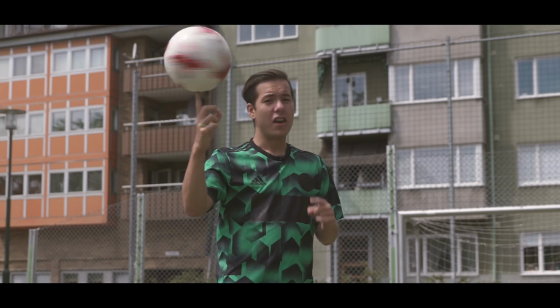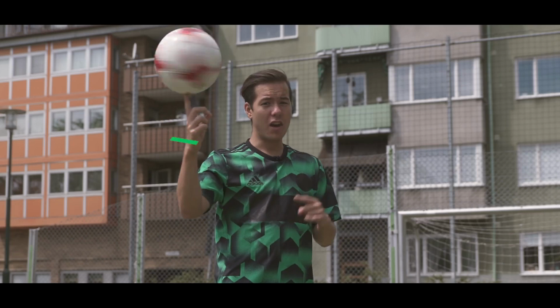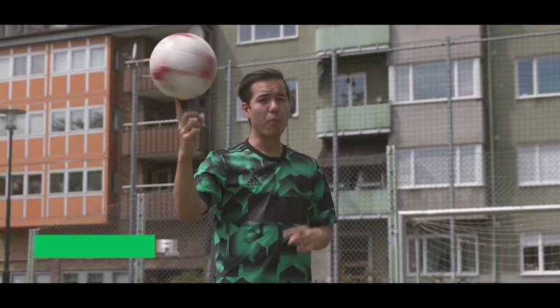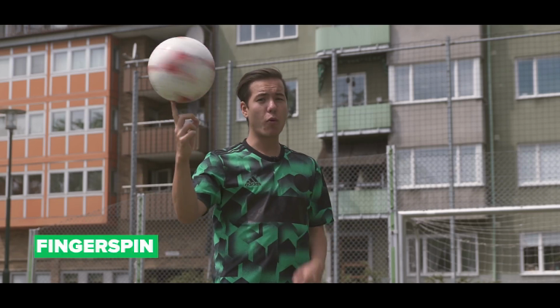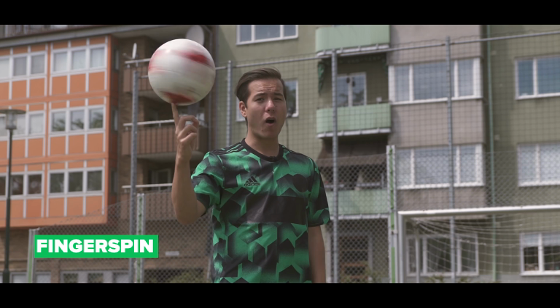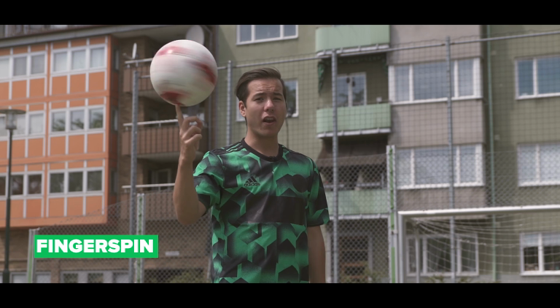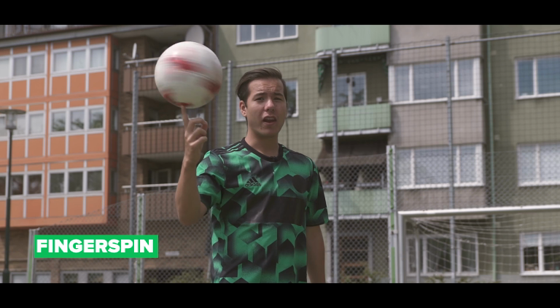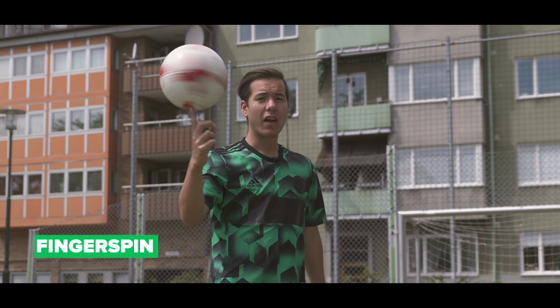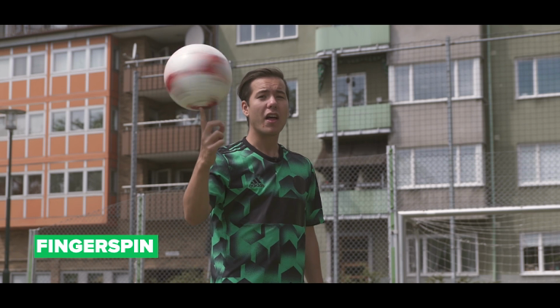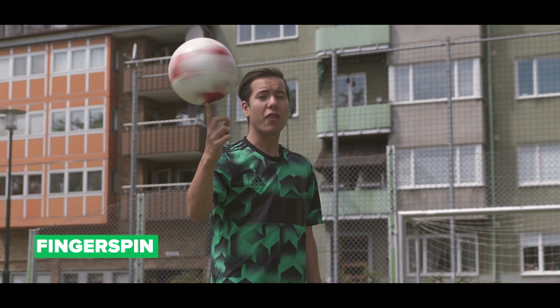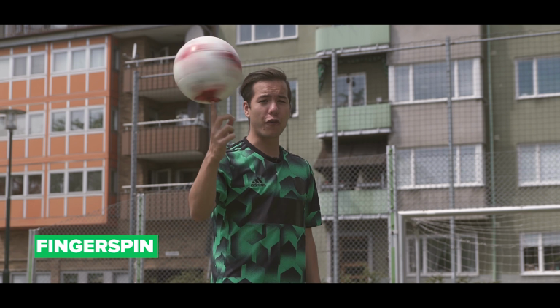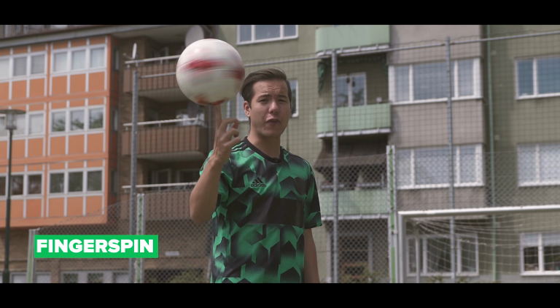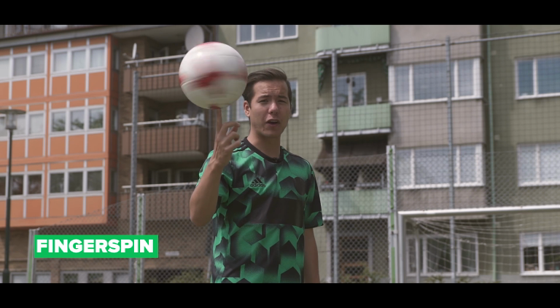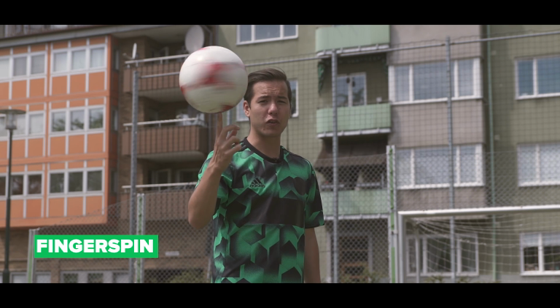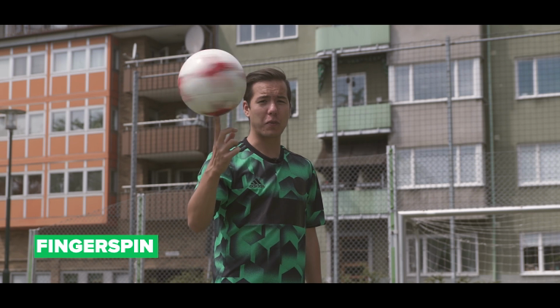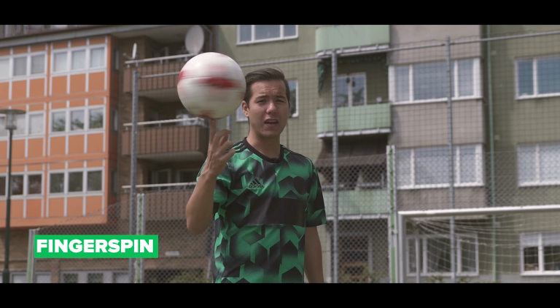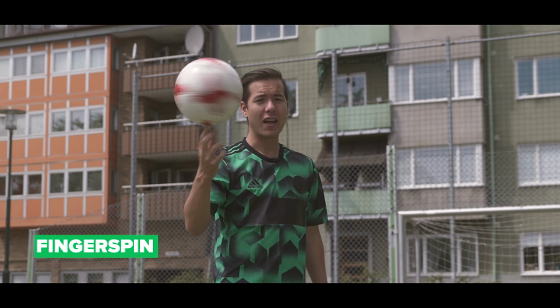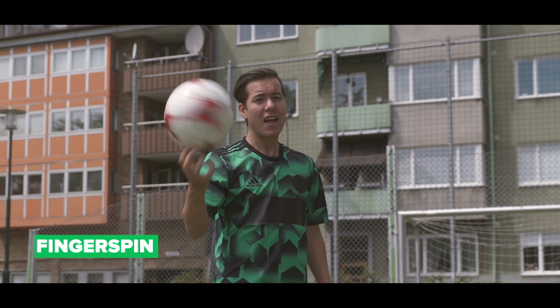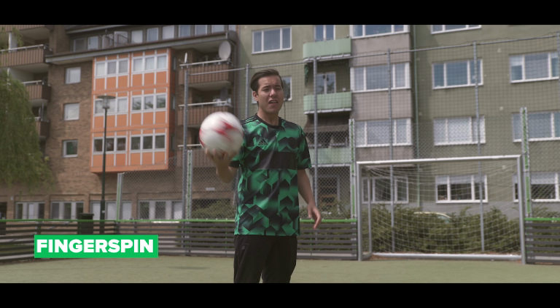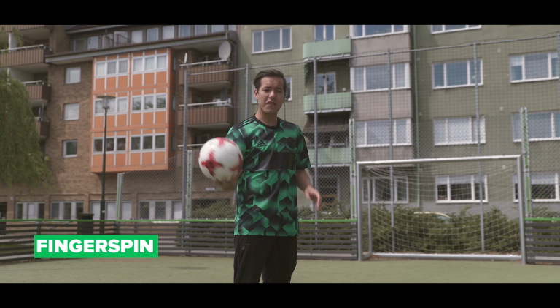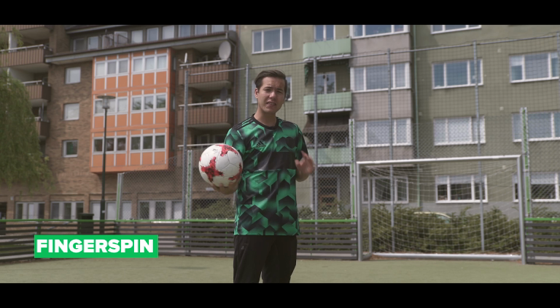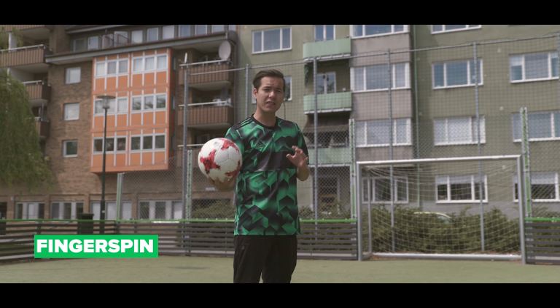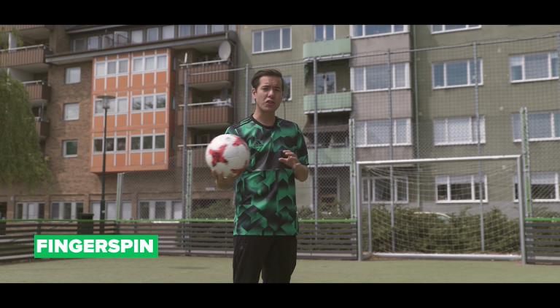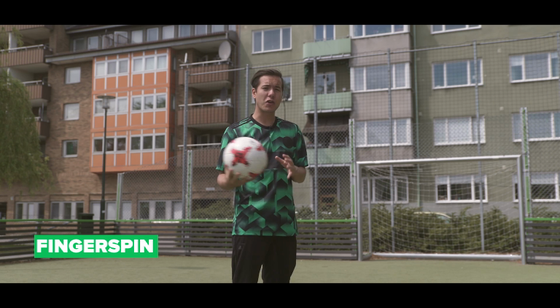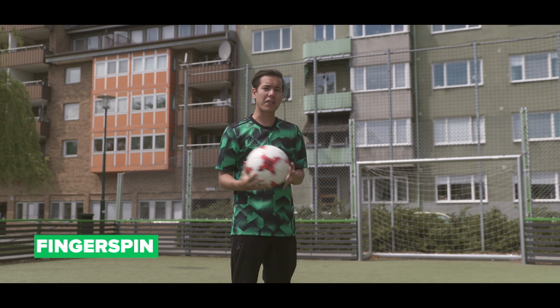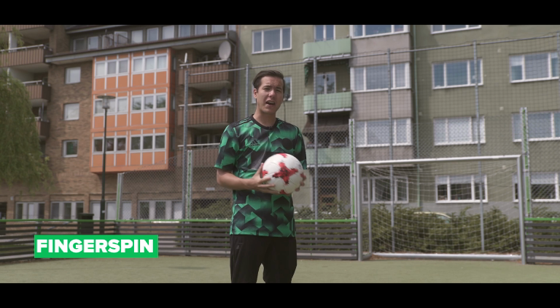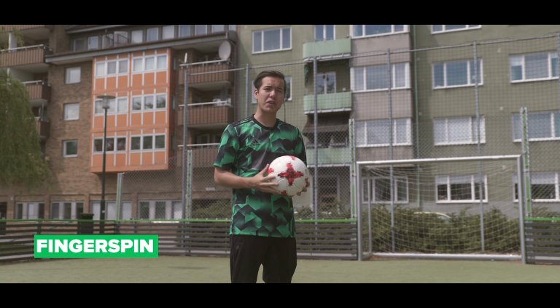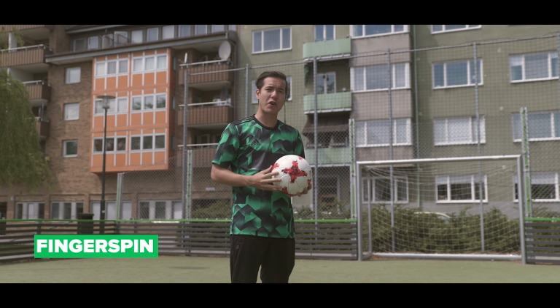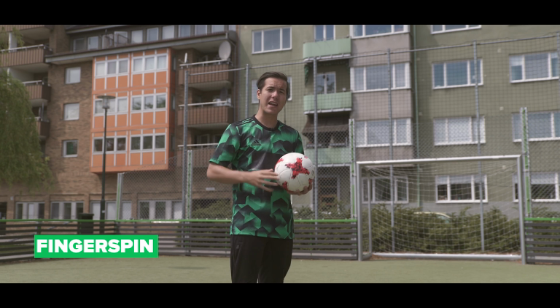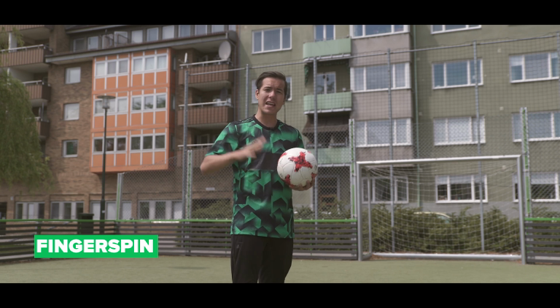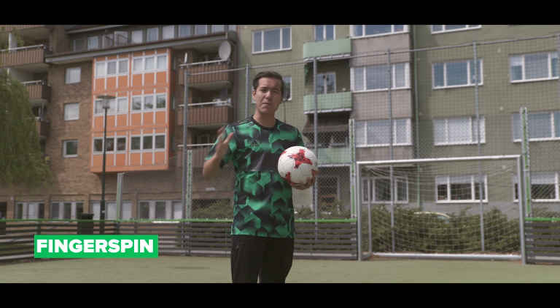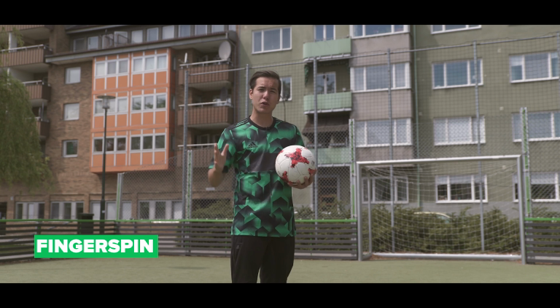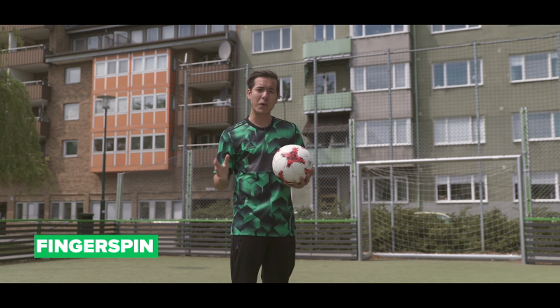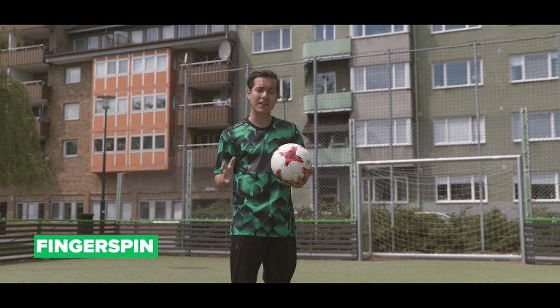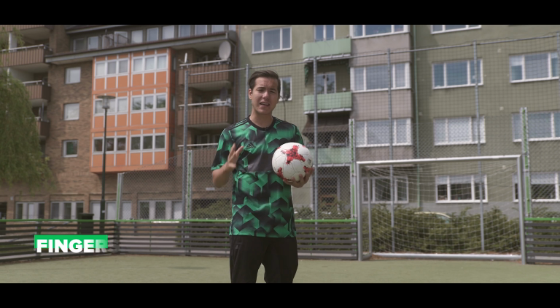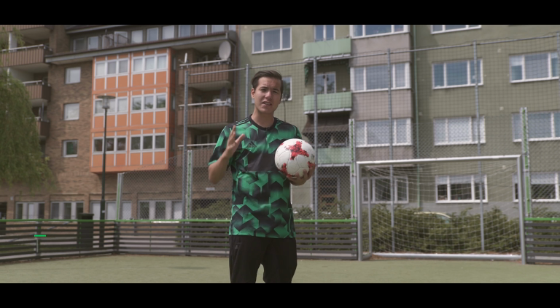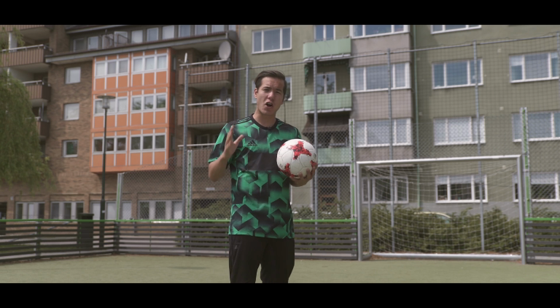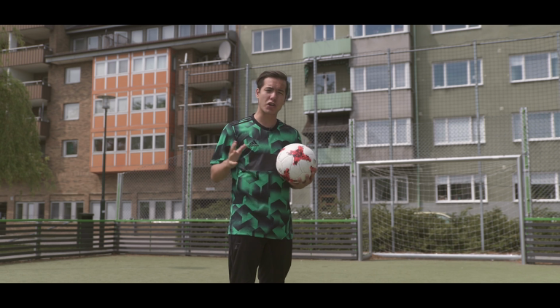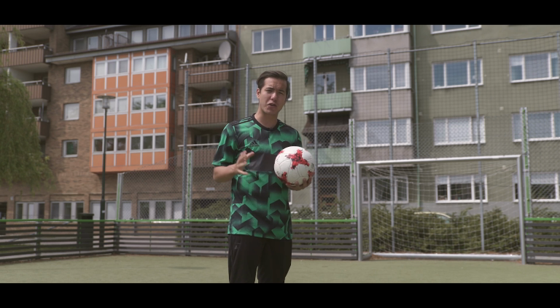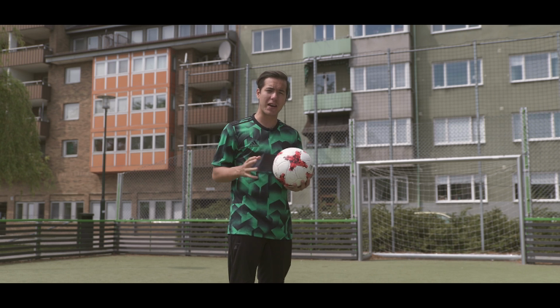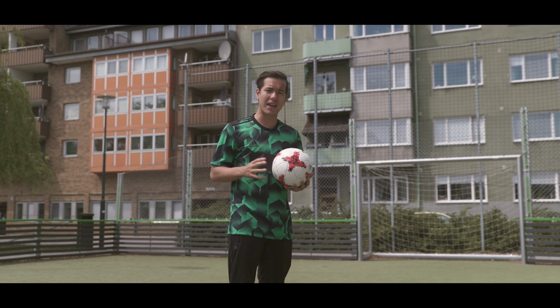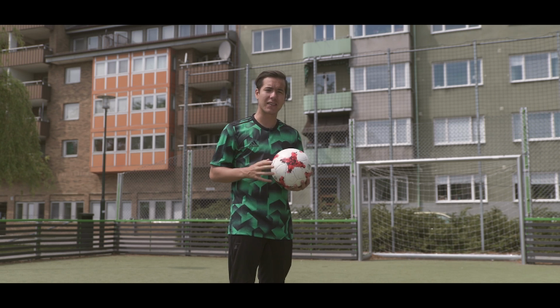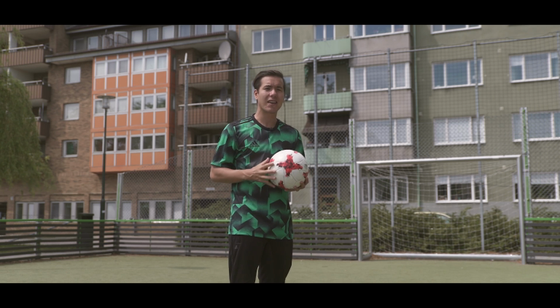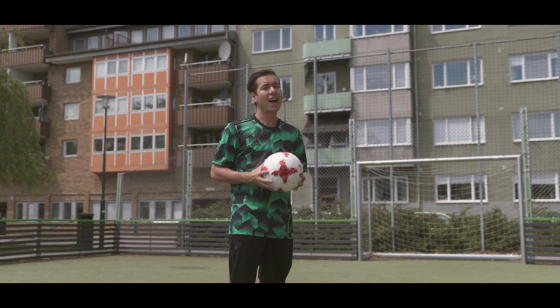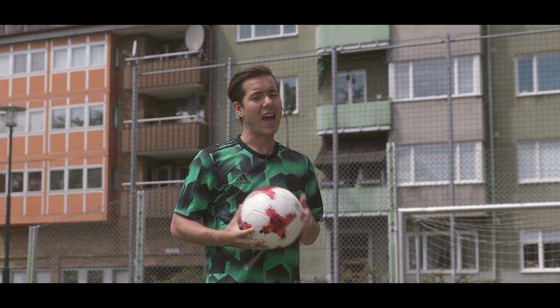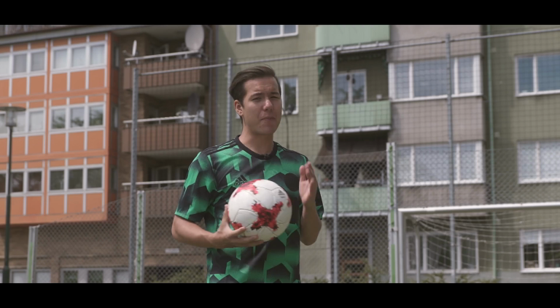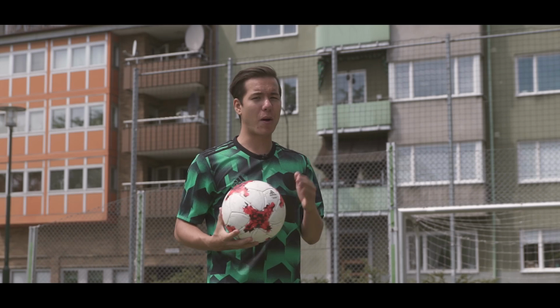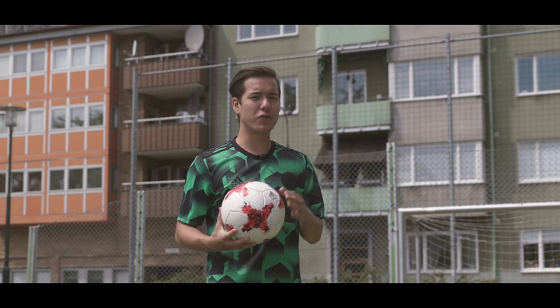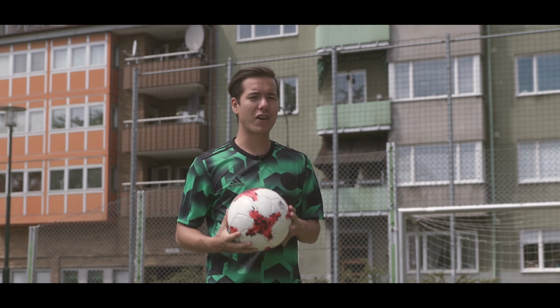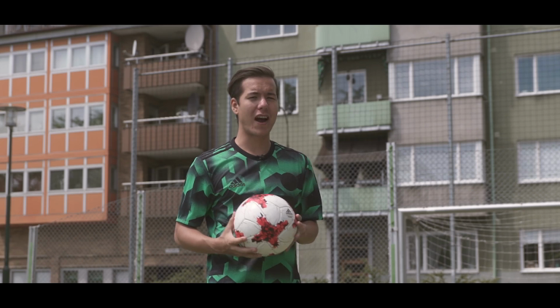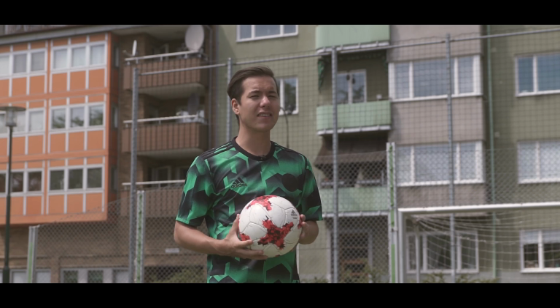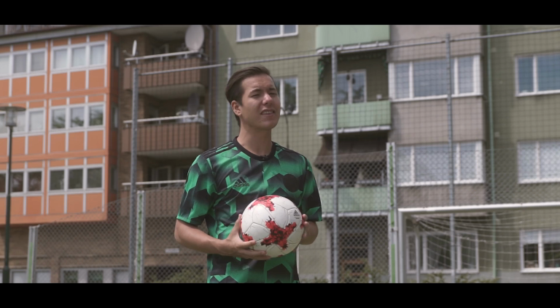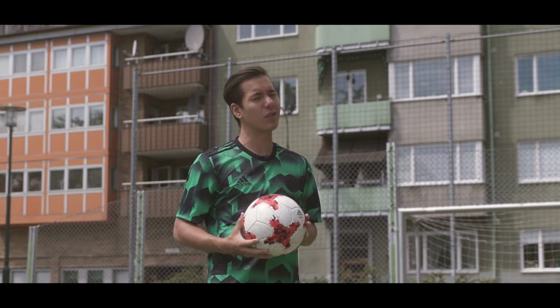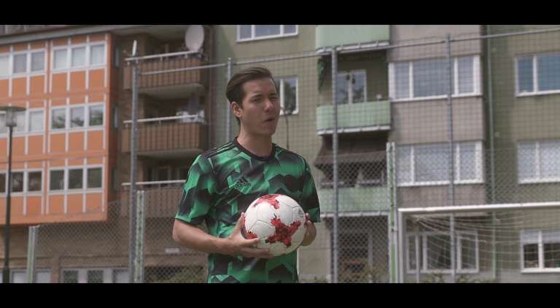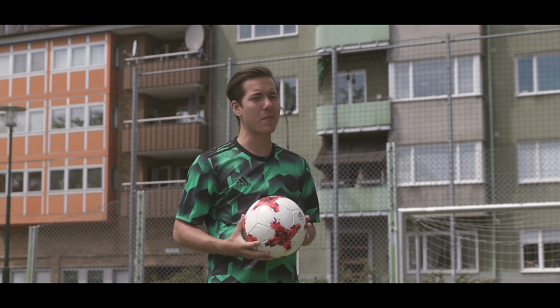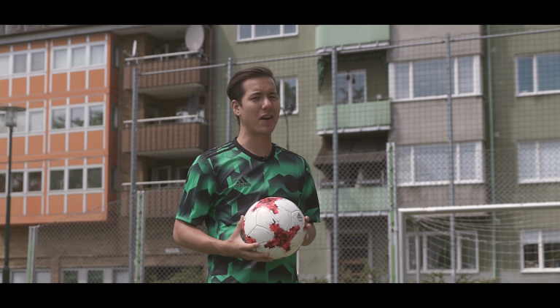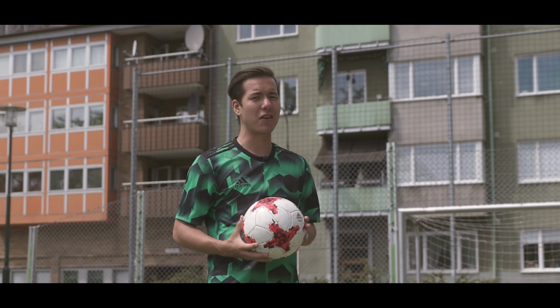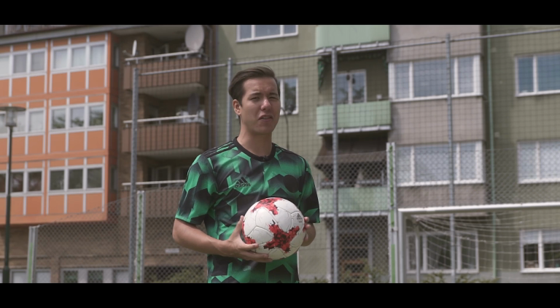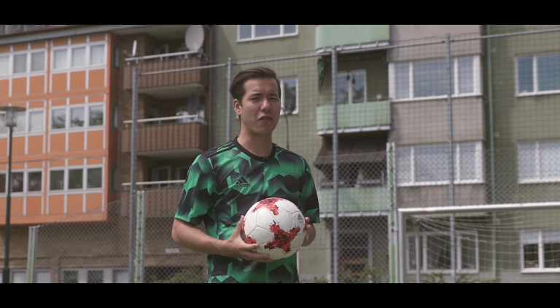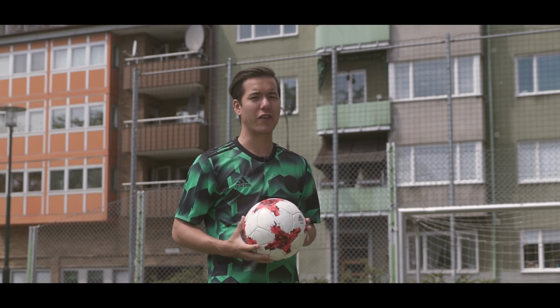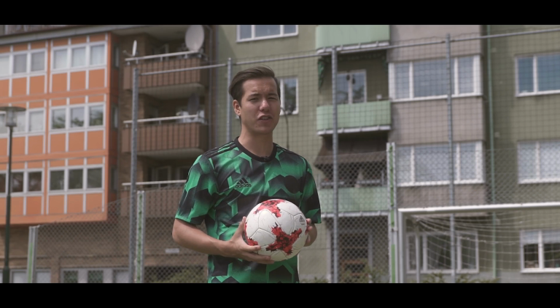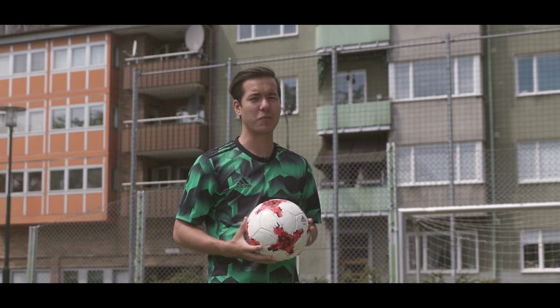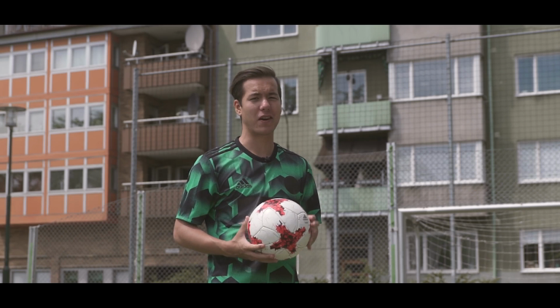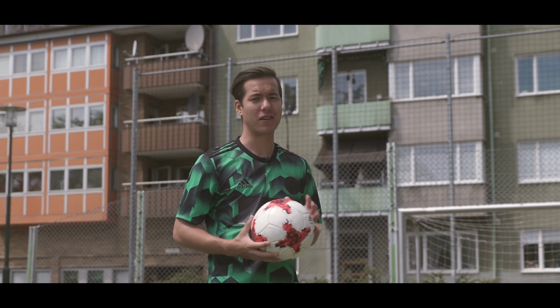Number one, the finger spin. This is the trick that I train in between sets on training and I promise you guys, it's way better than a fidget spinner.